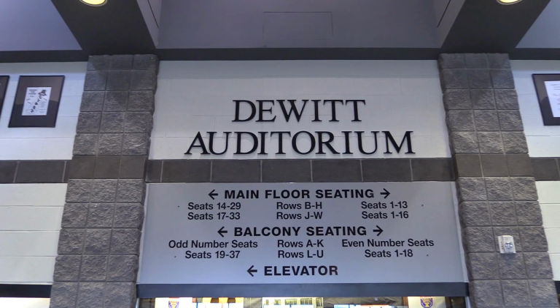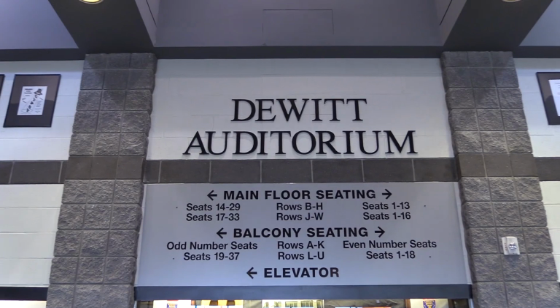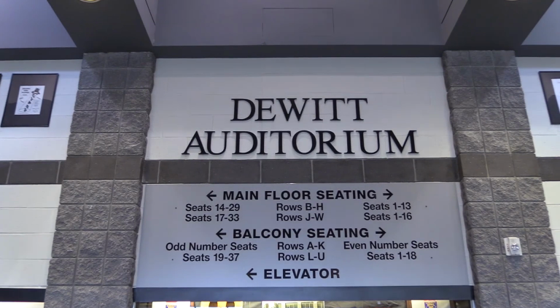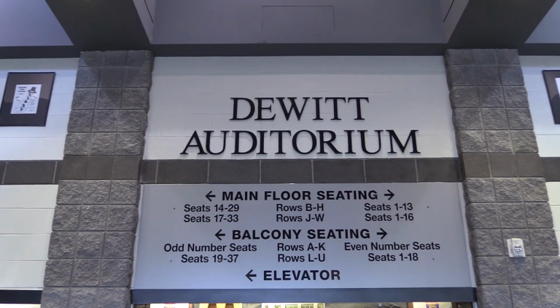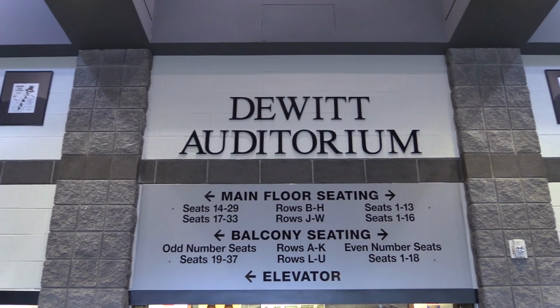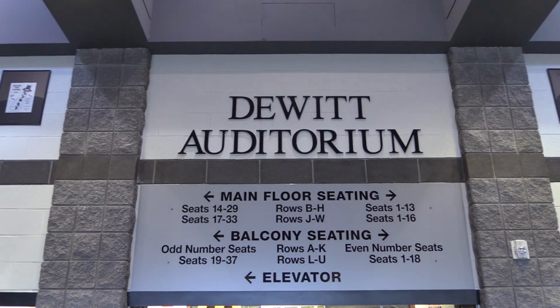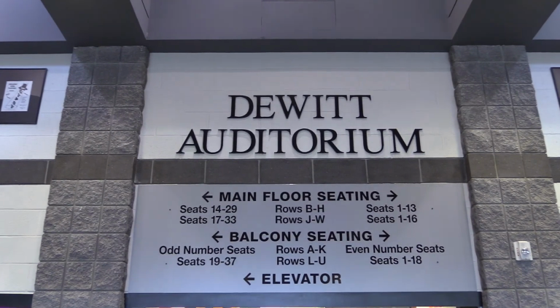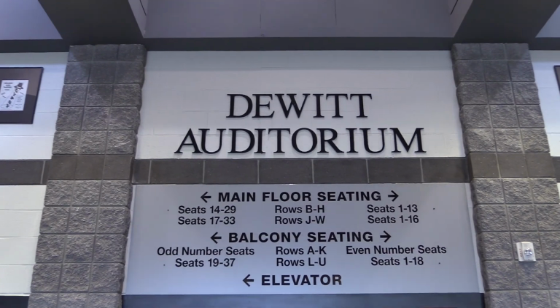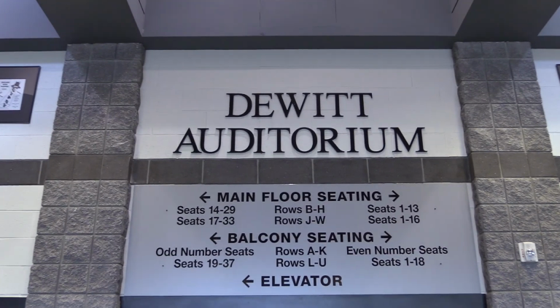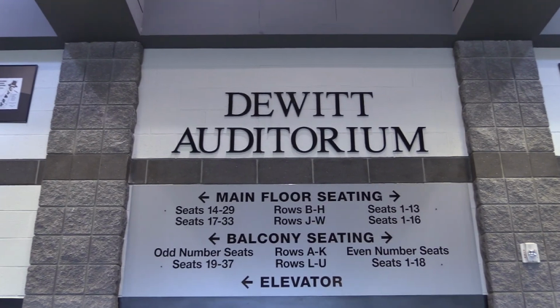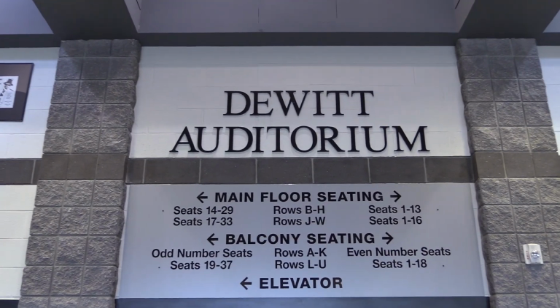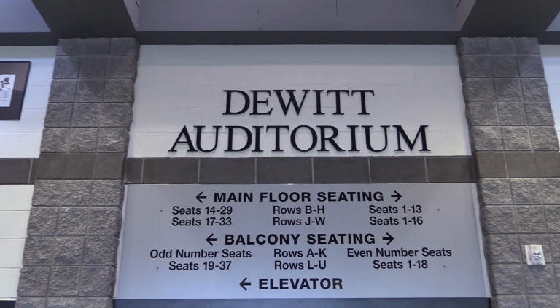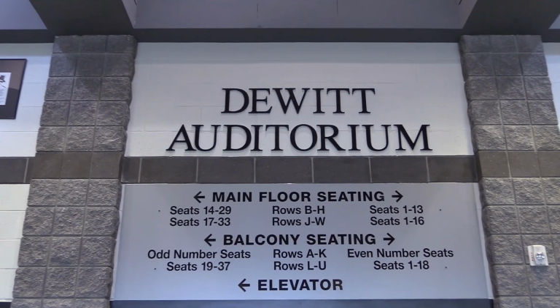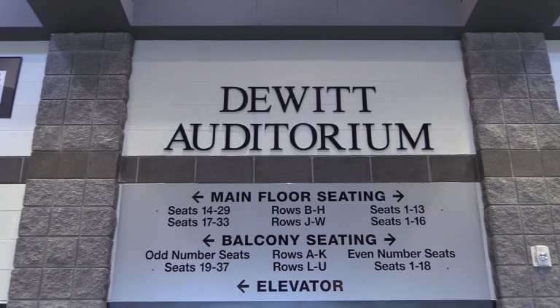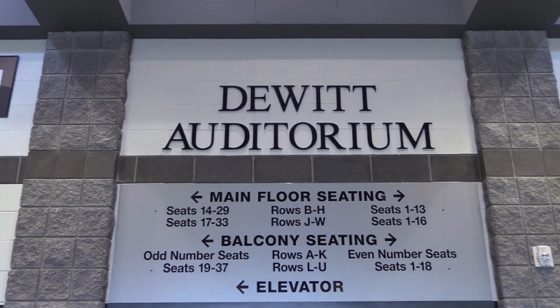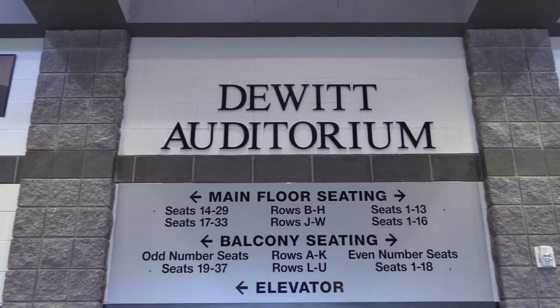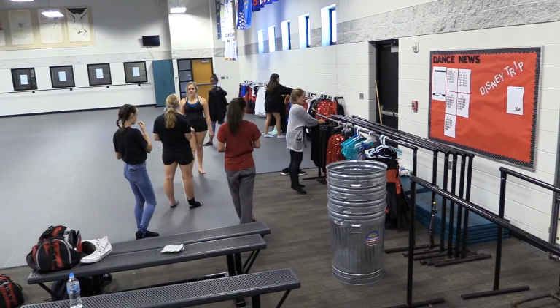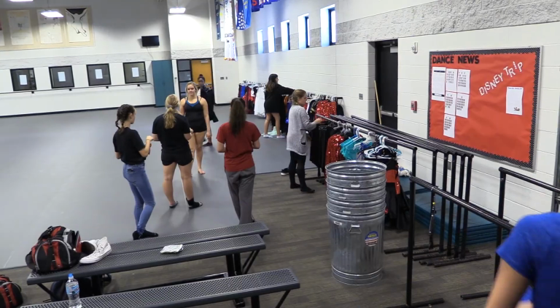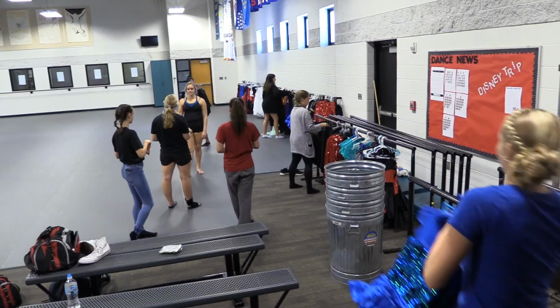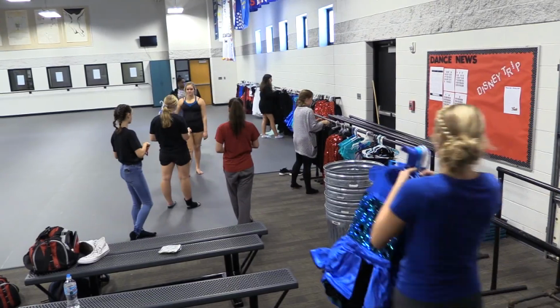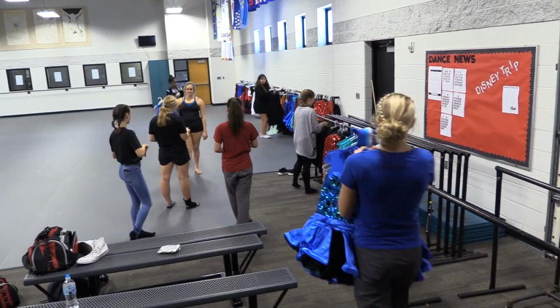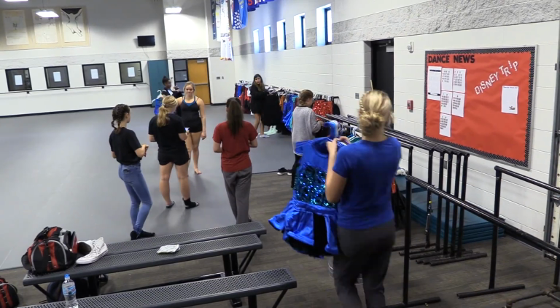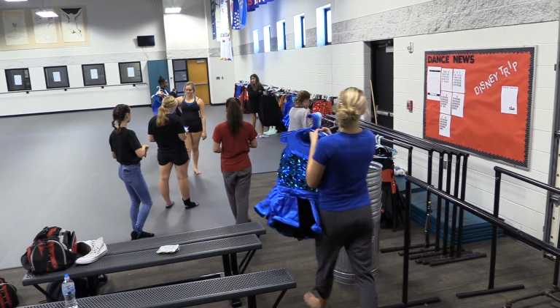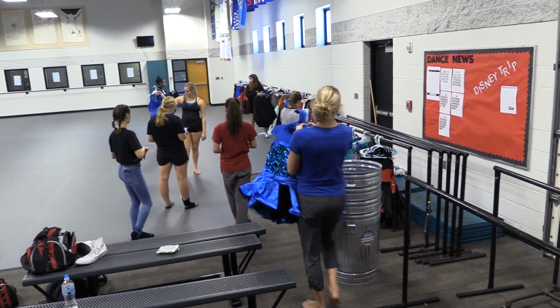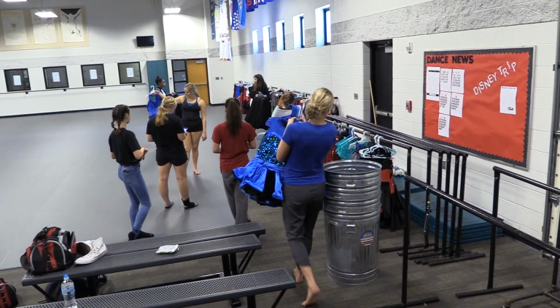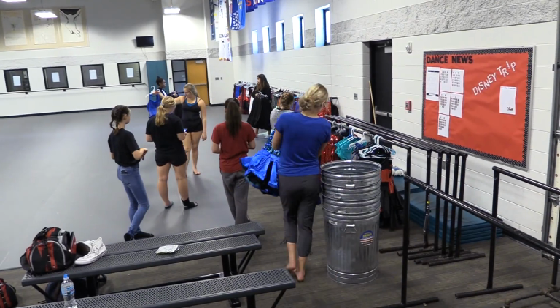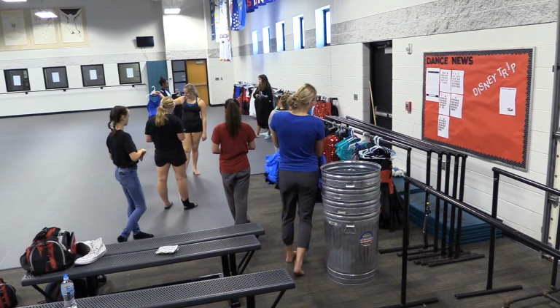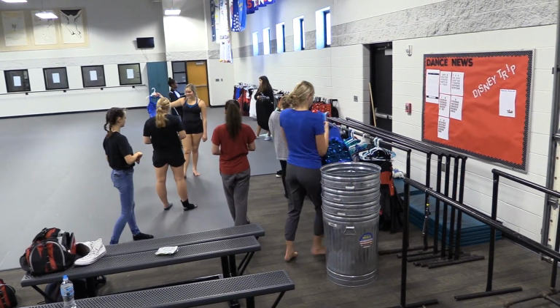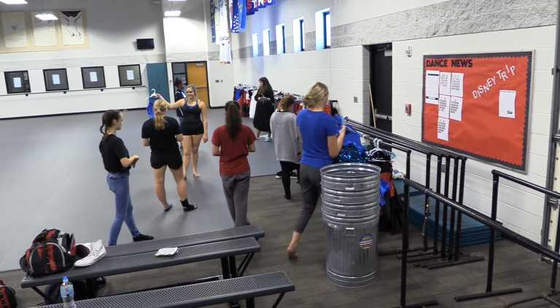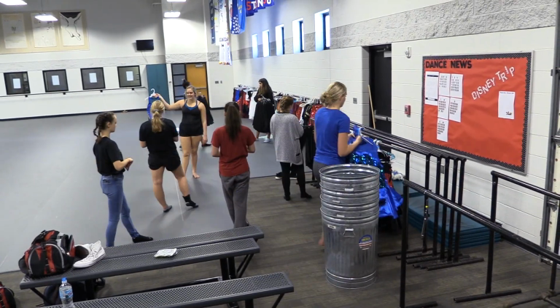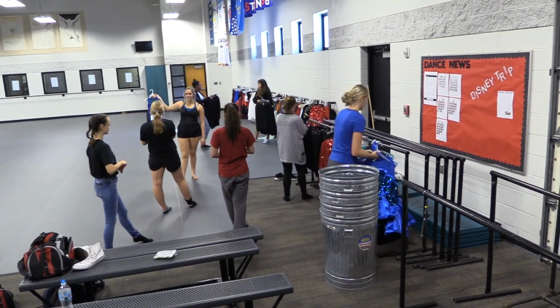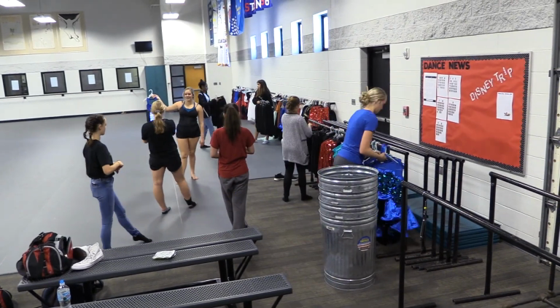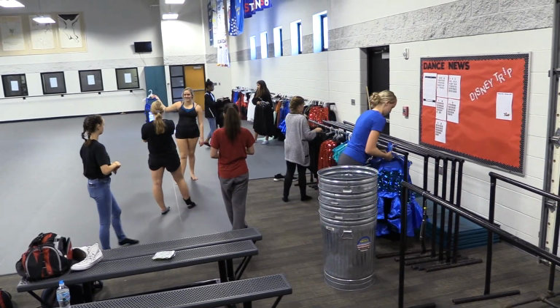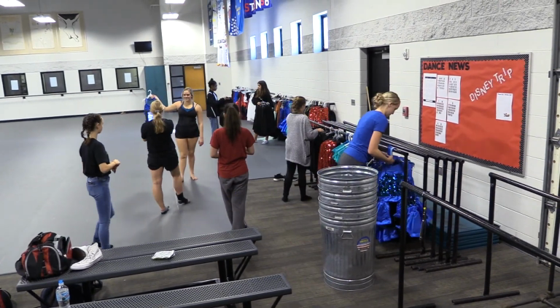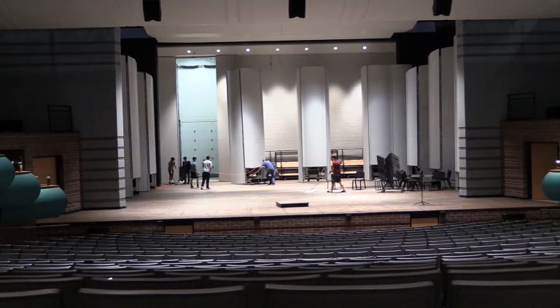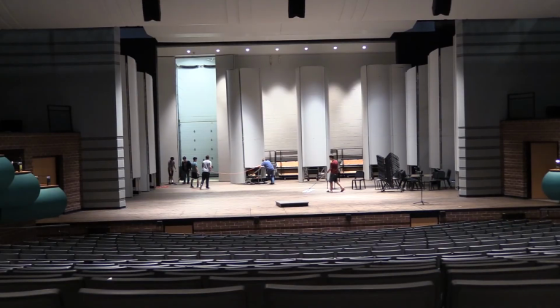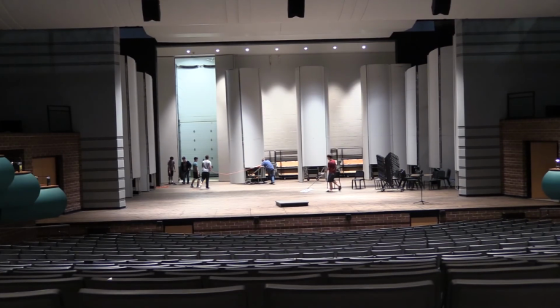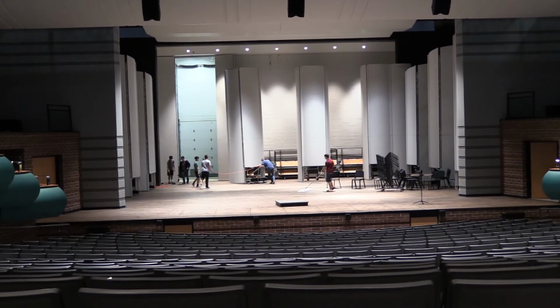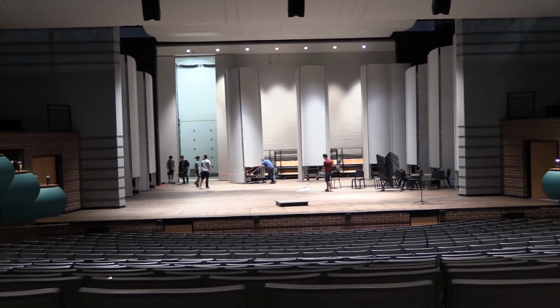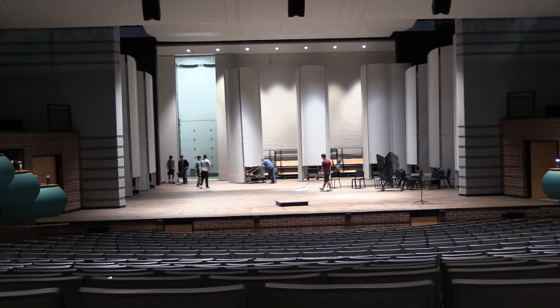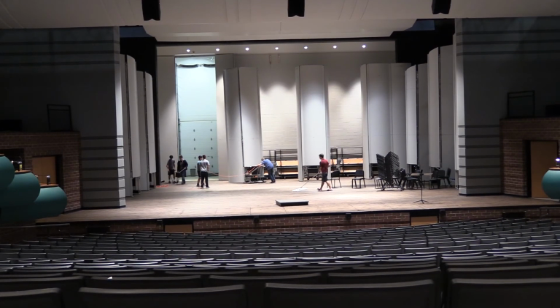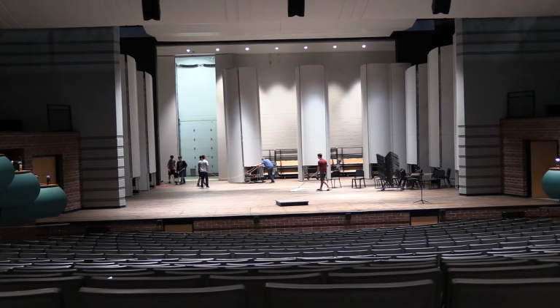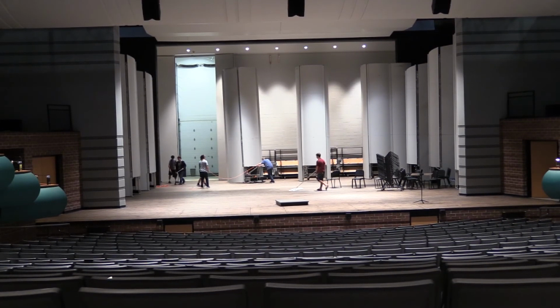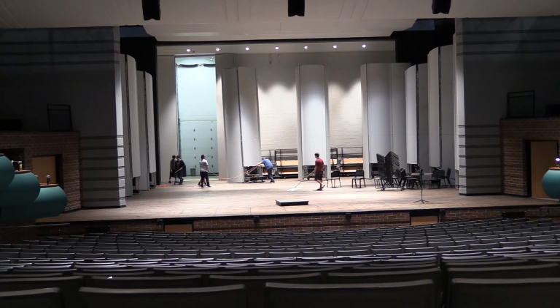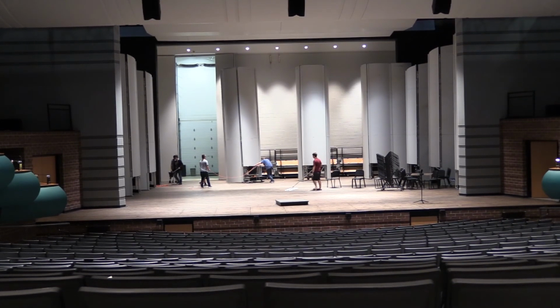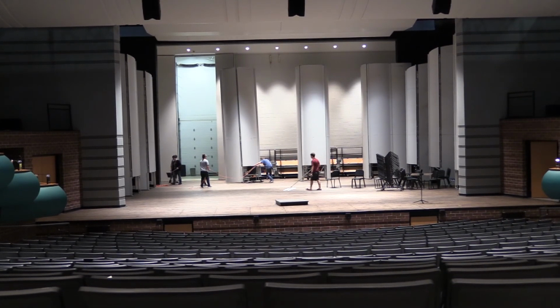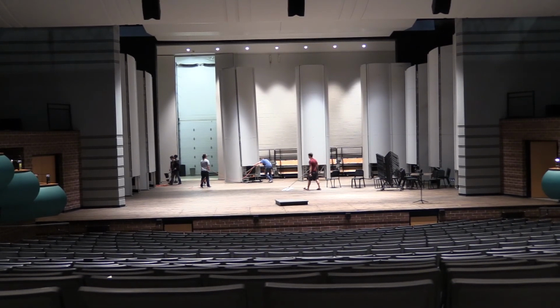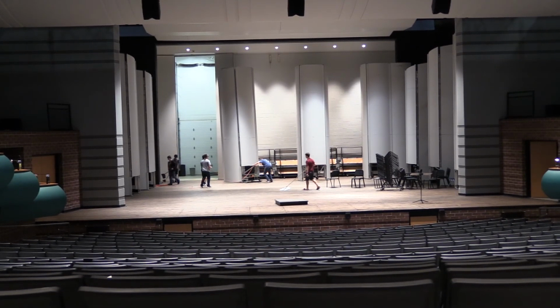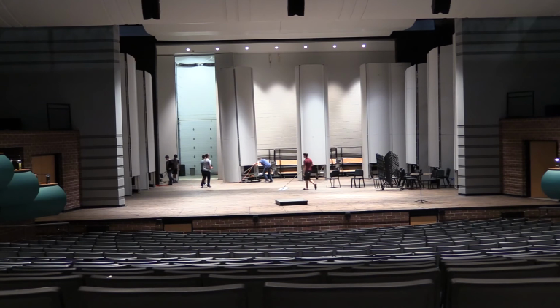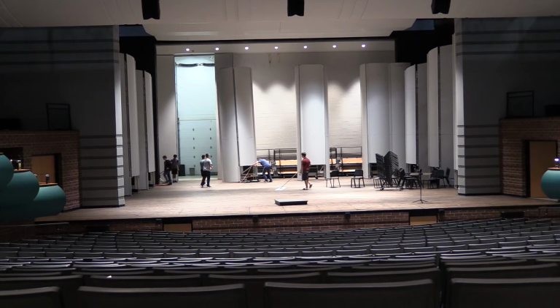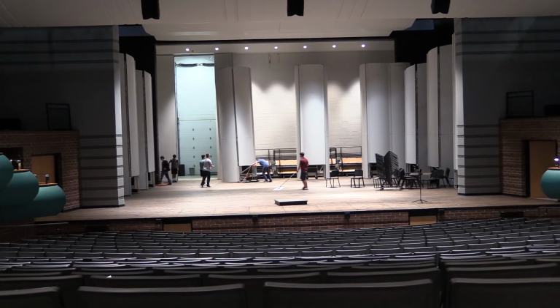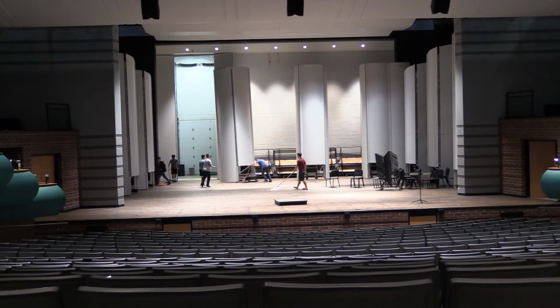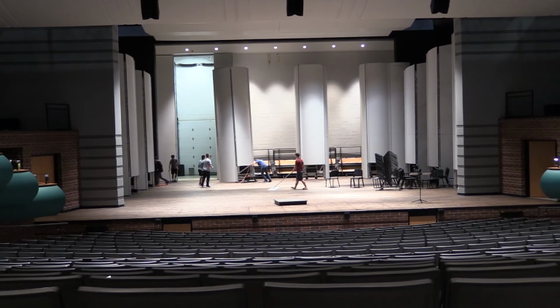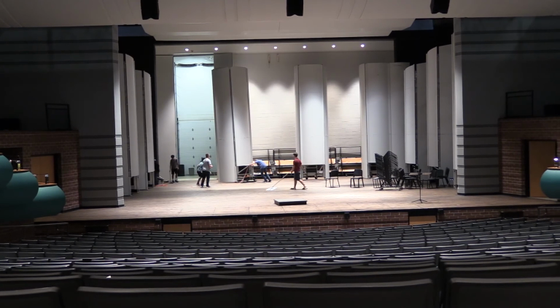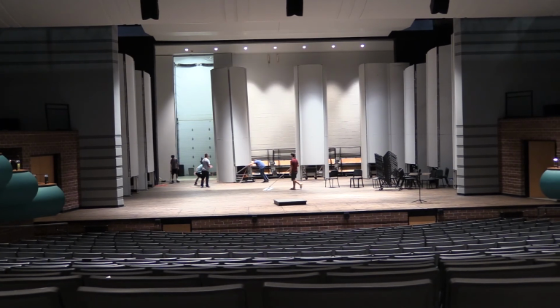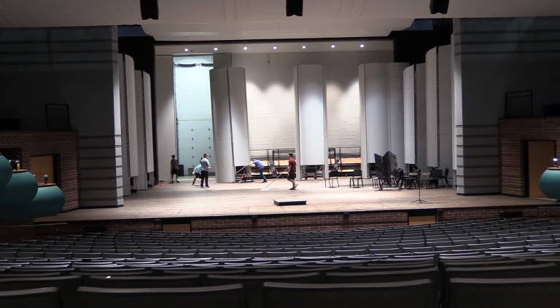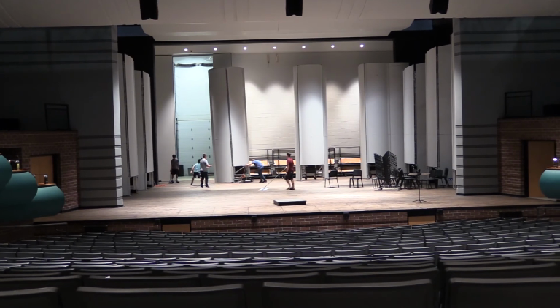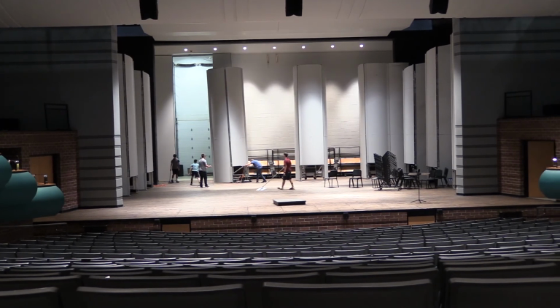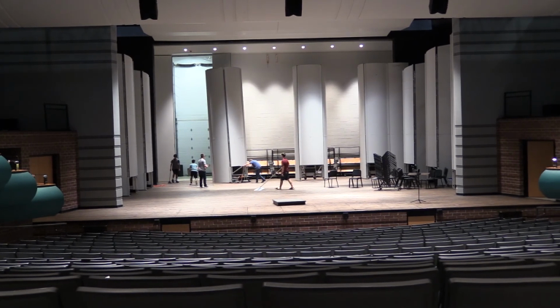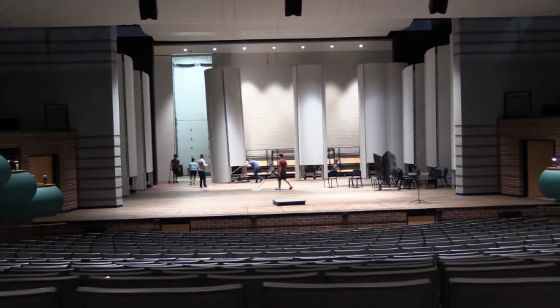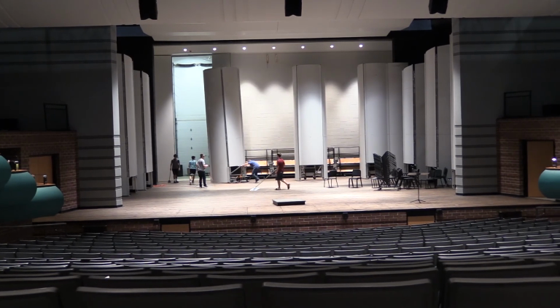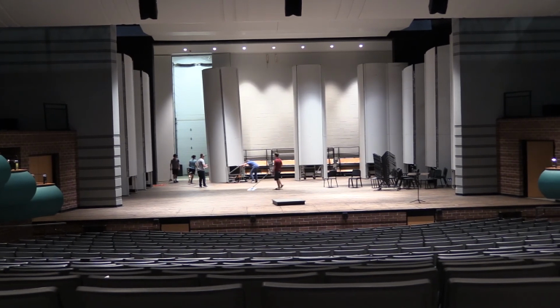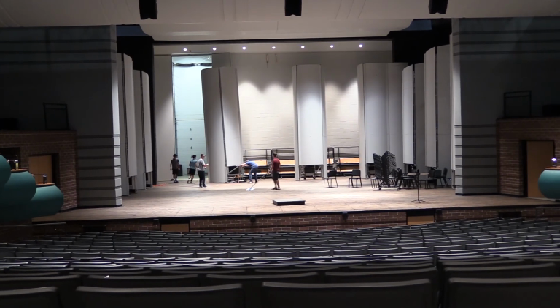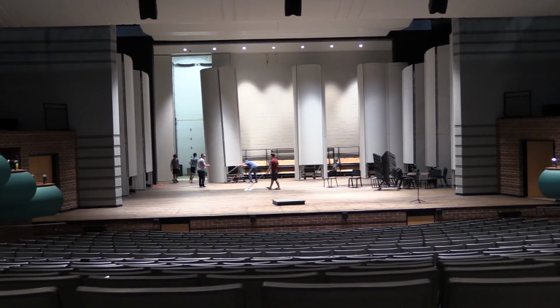You may have been to a dance concert in the past, but do you really know what goes into putting on the show? The reason that these shows happen at all is the Dance Production Club.